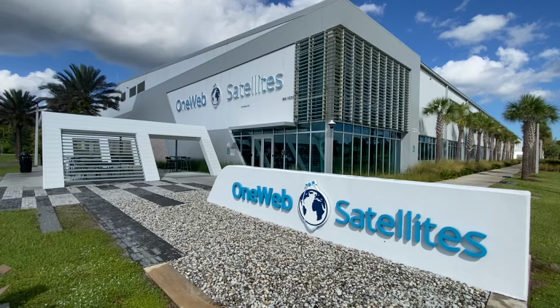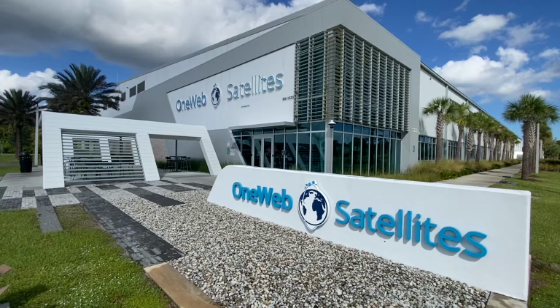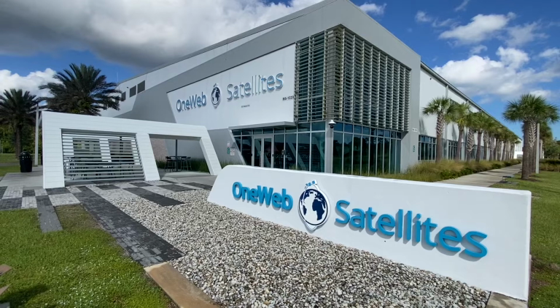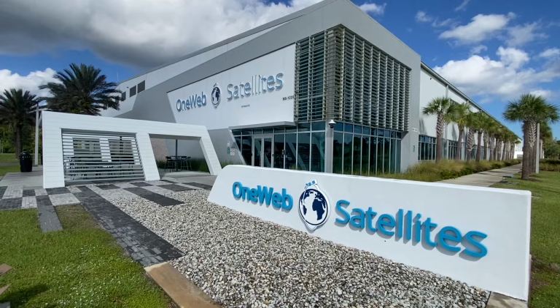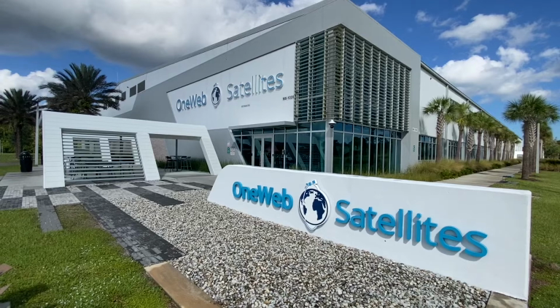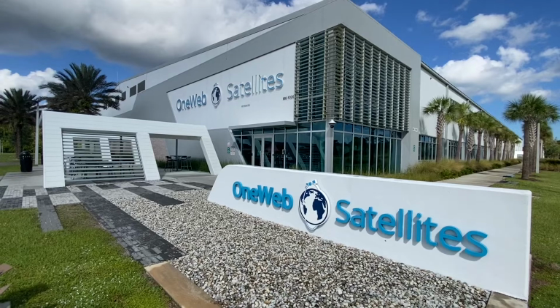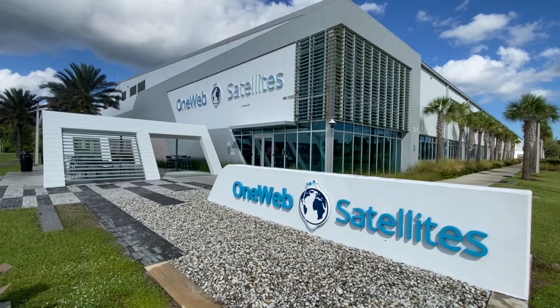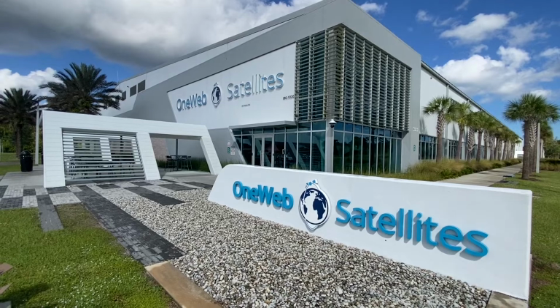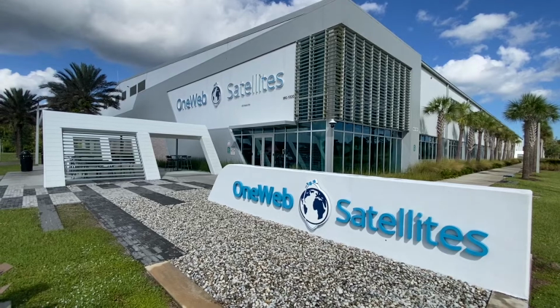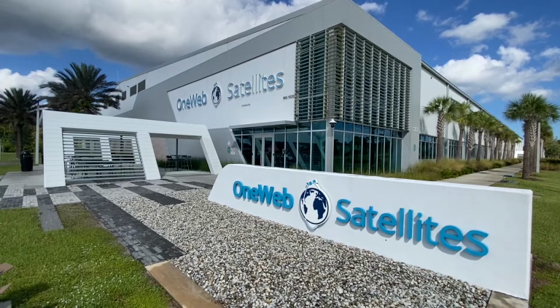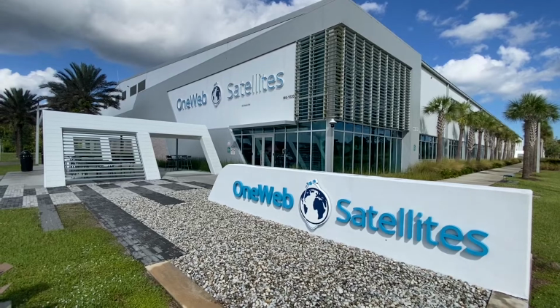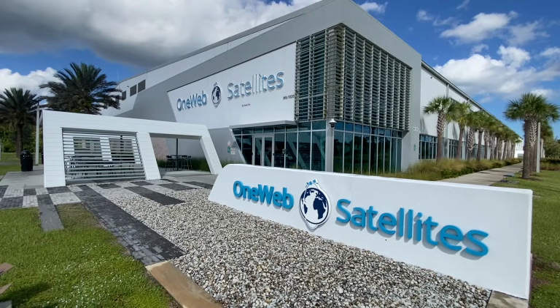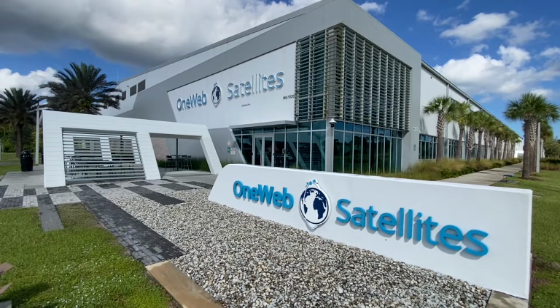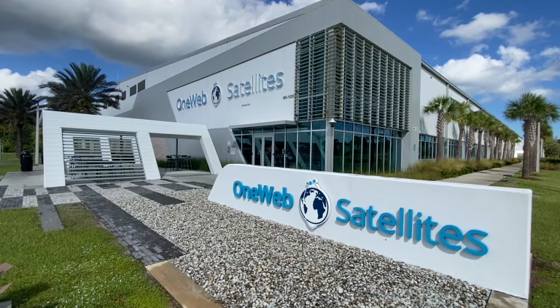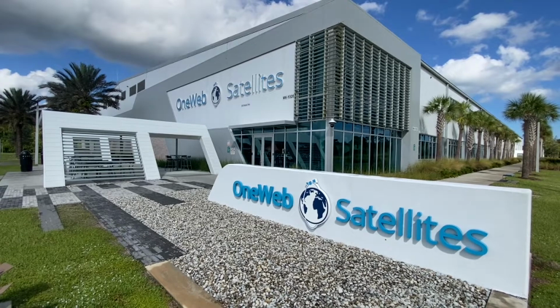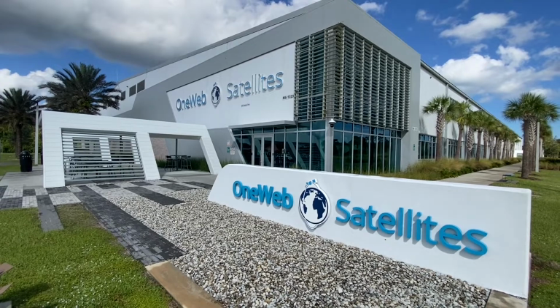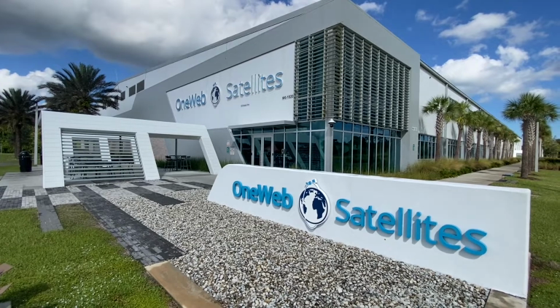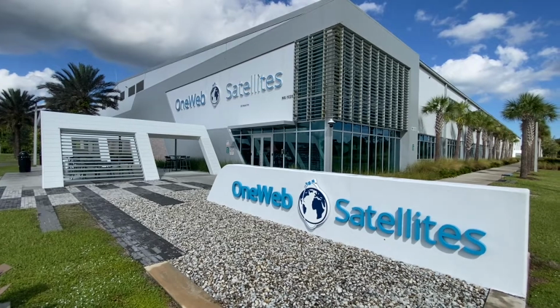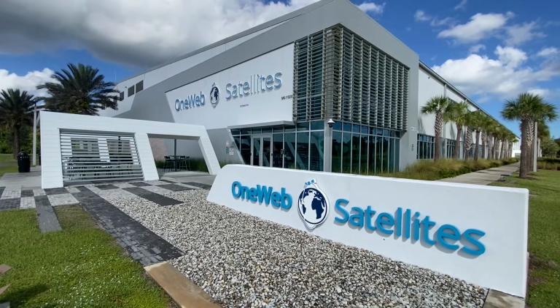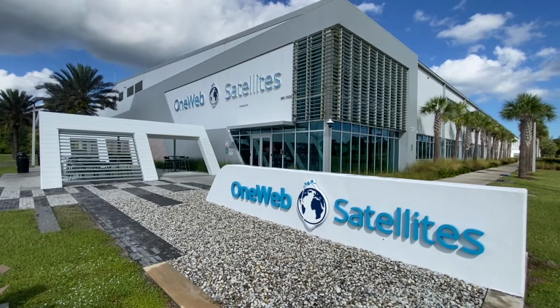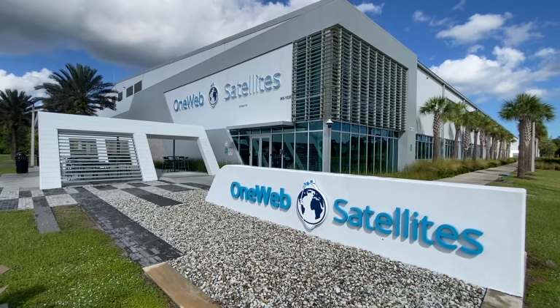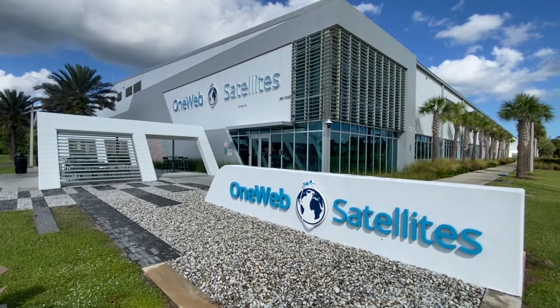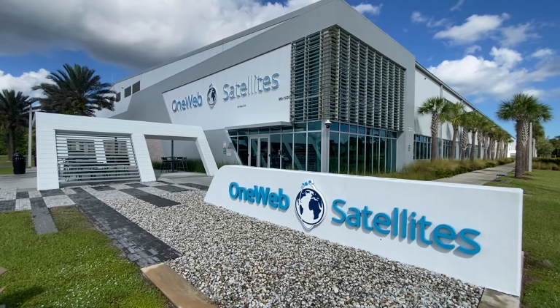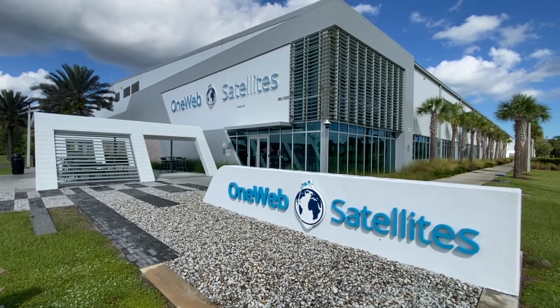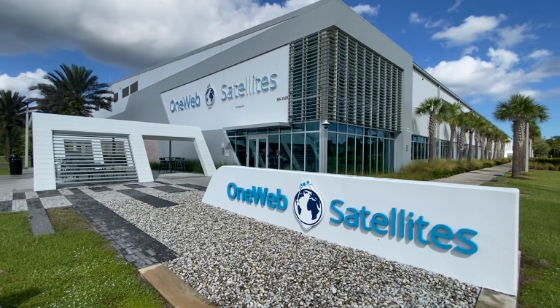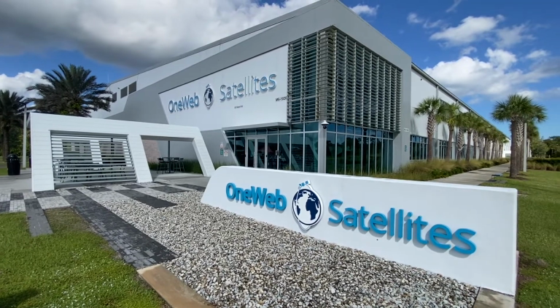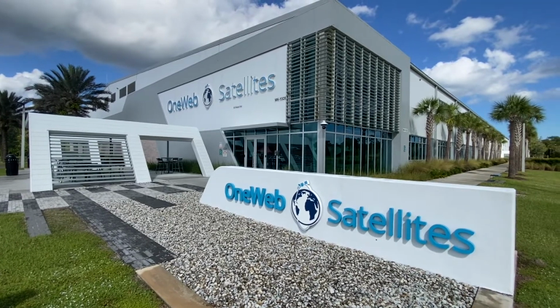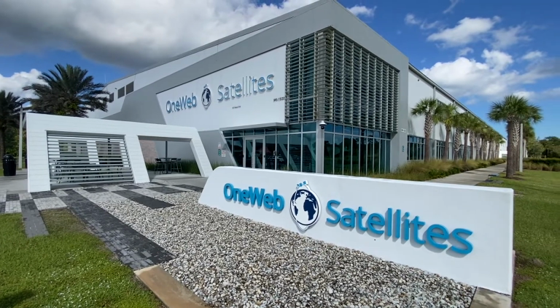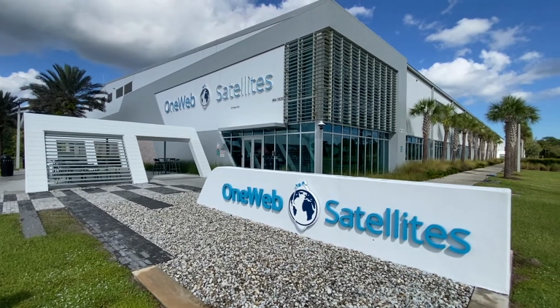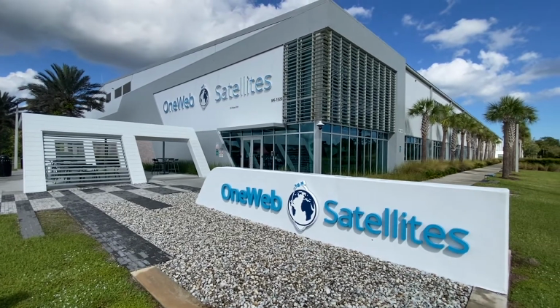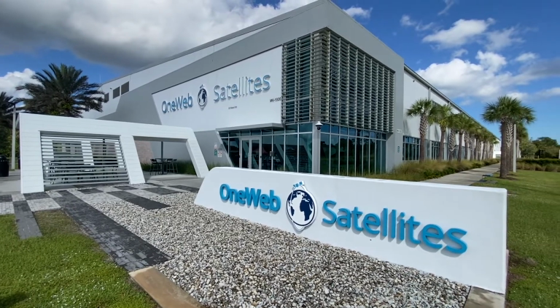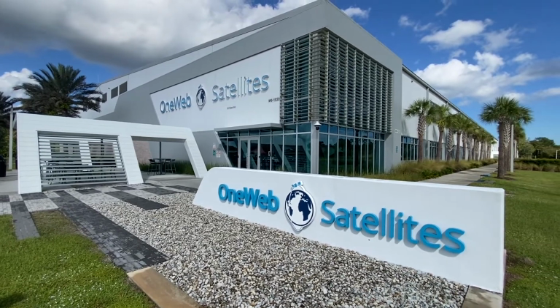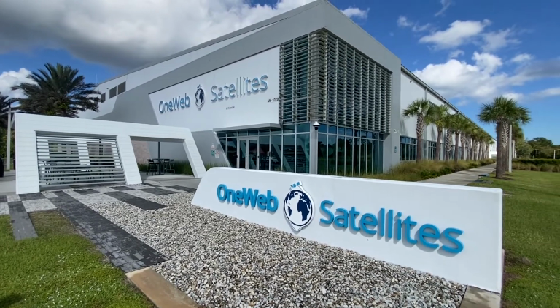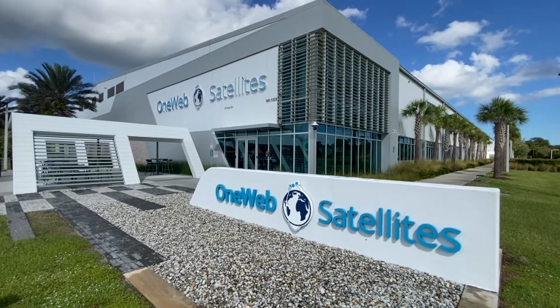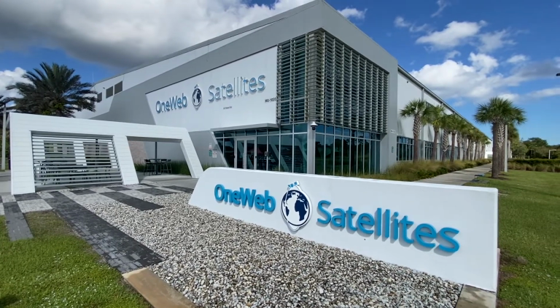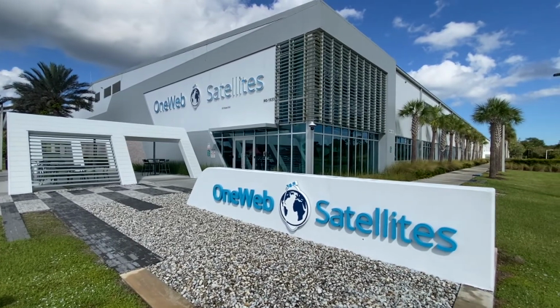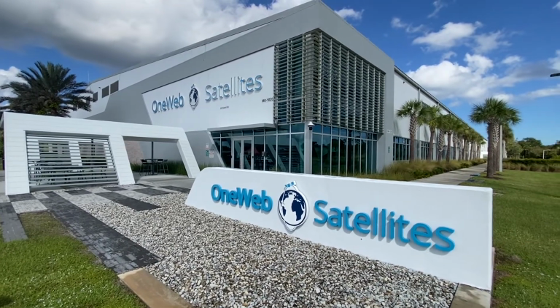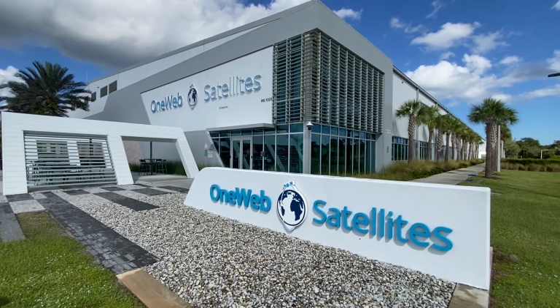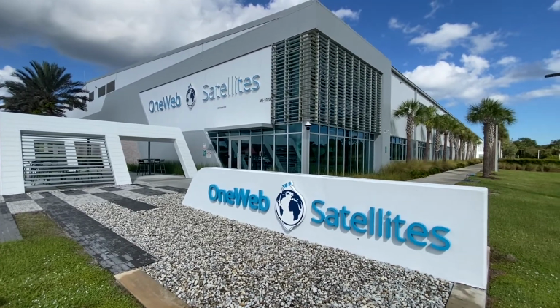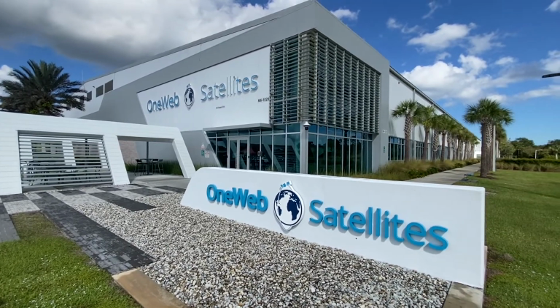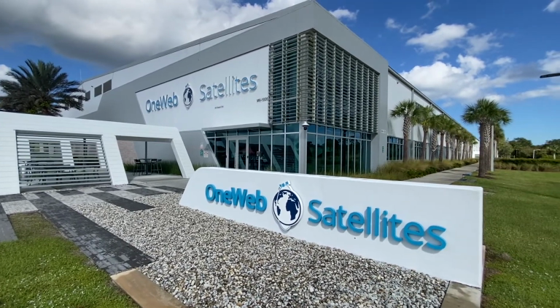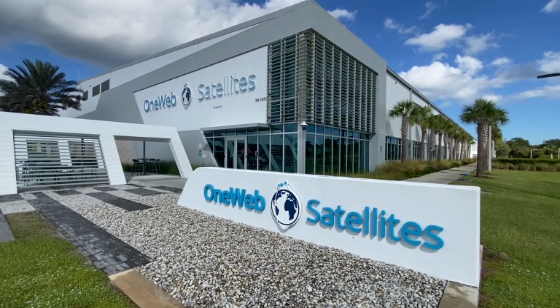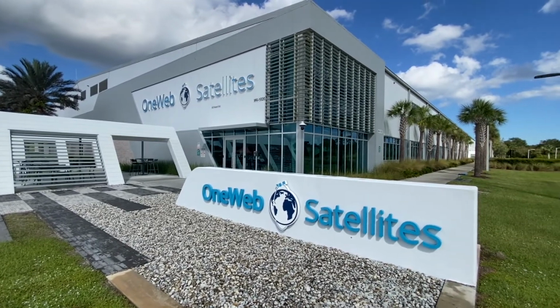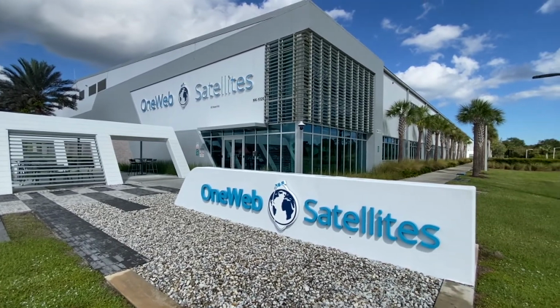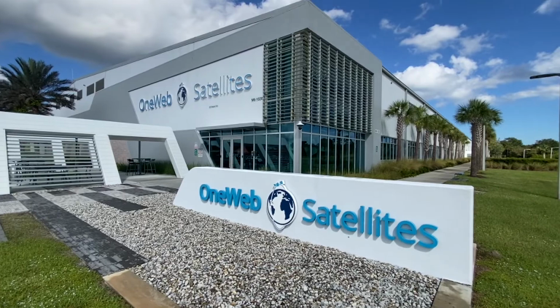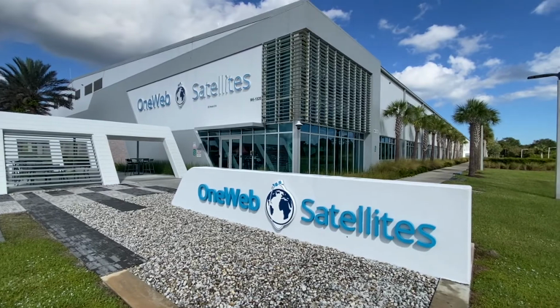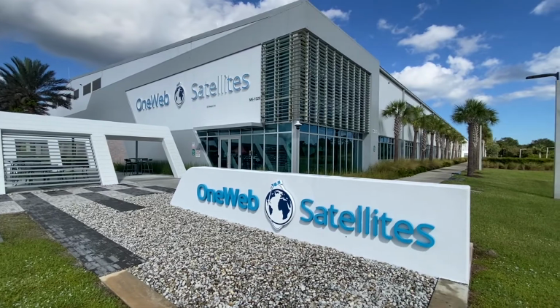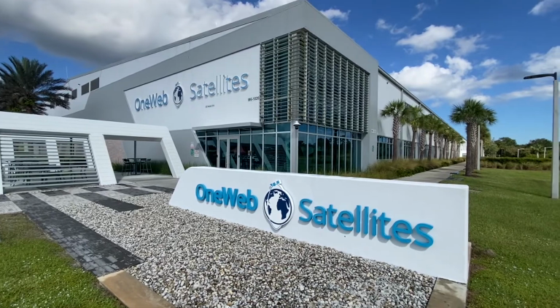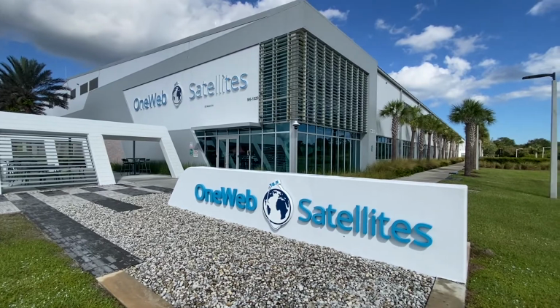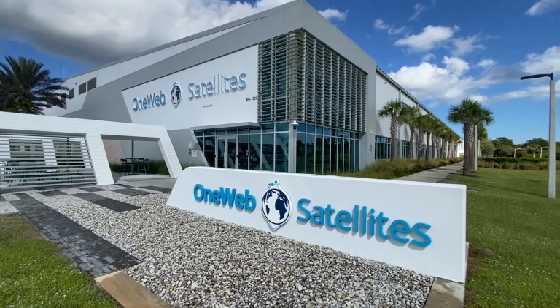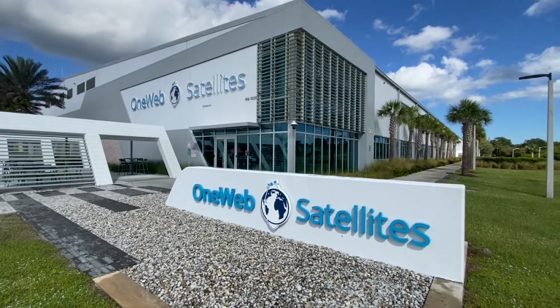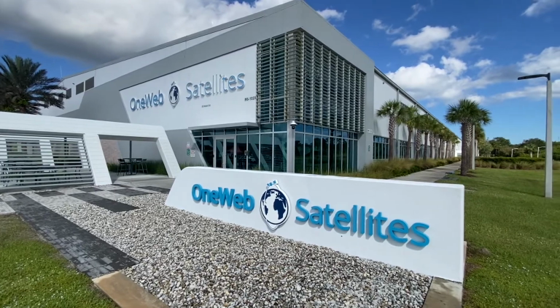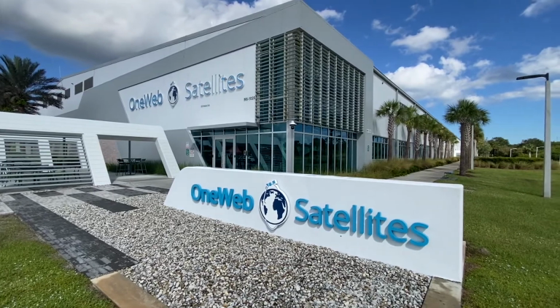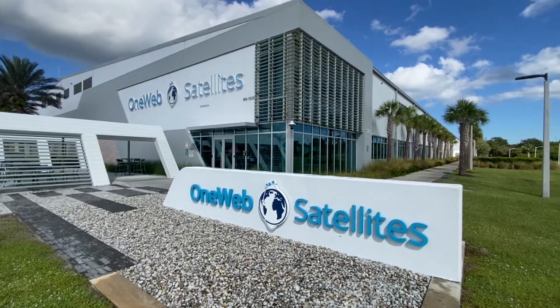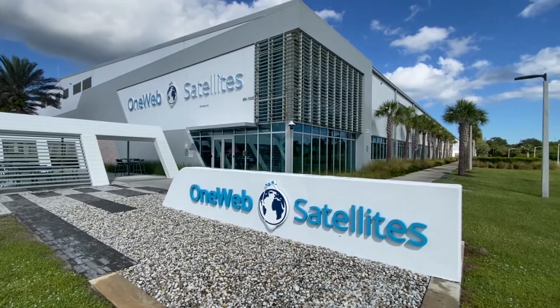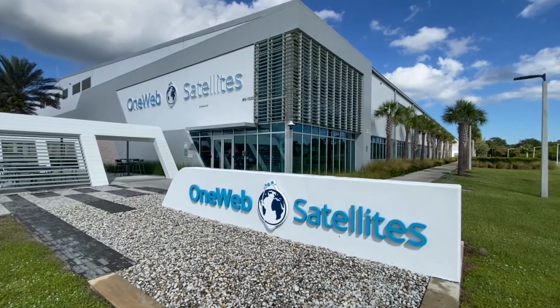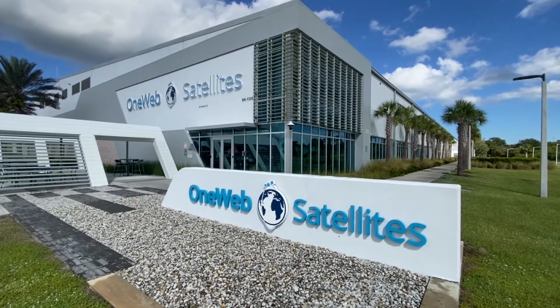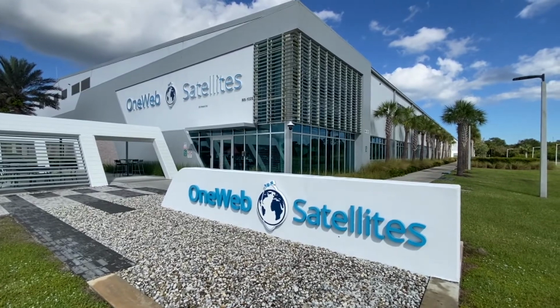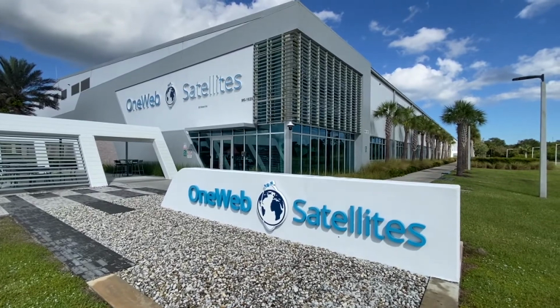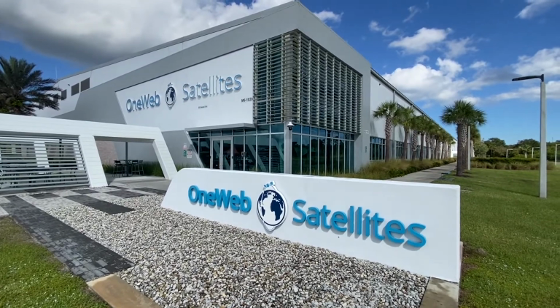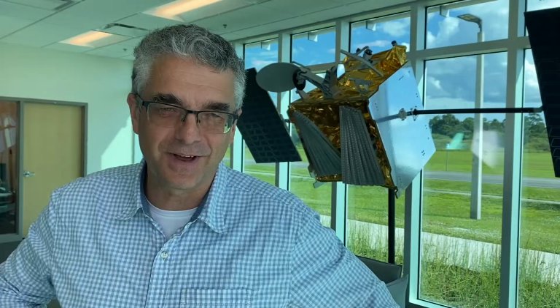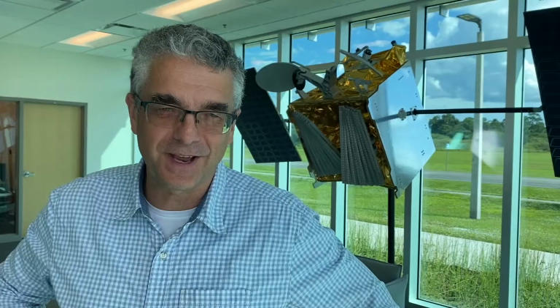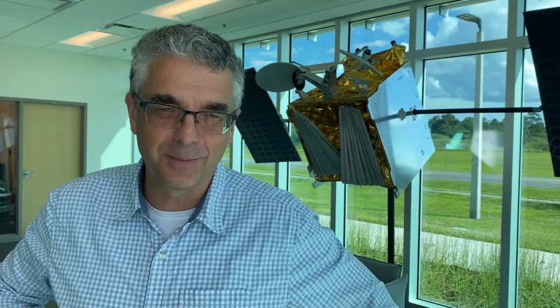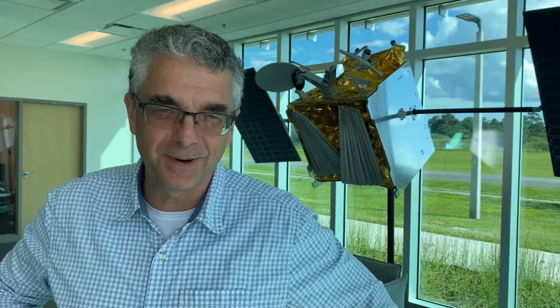First of all, welcome. James Hines, I work for Airbus OneWeb Satellites. Great sunny day. We're going to give you a little bit of an introduction of our company.